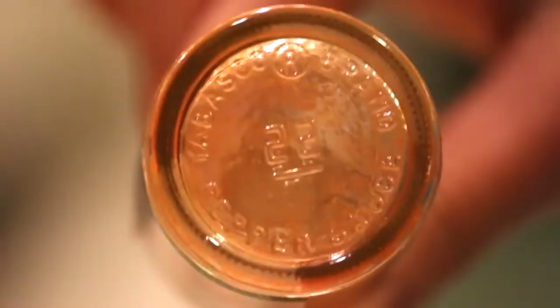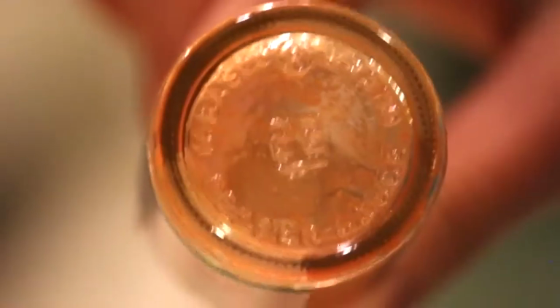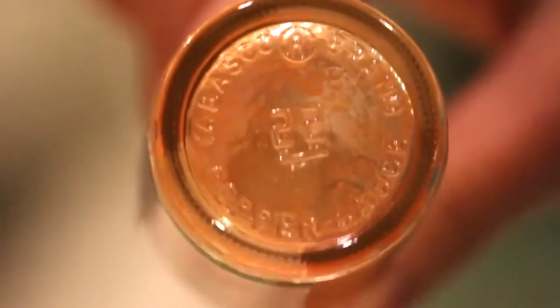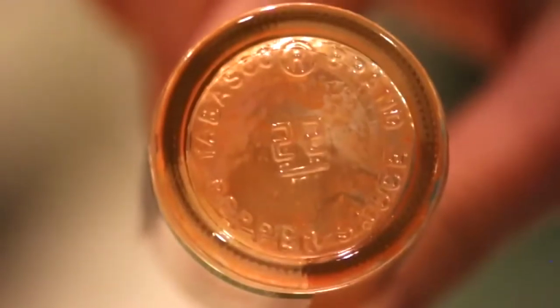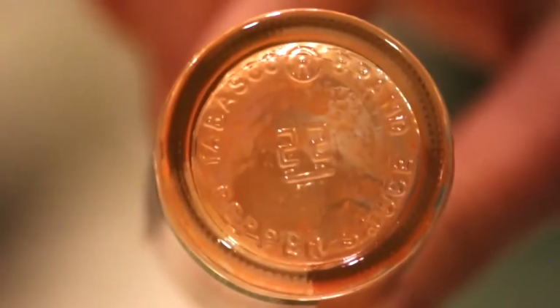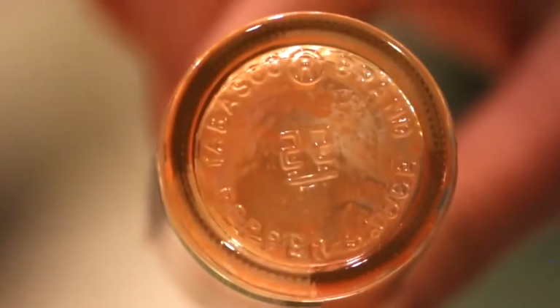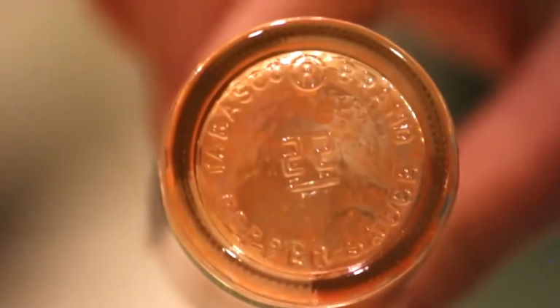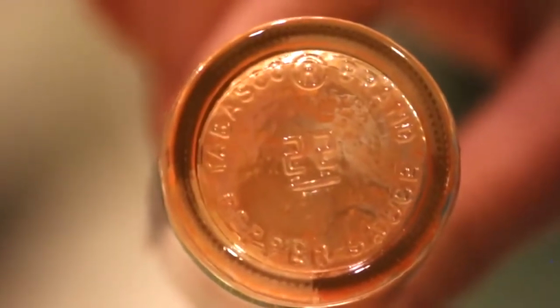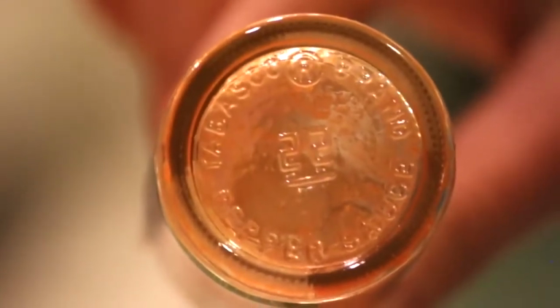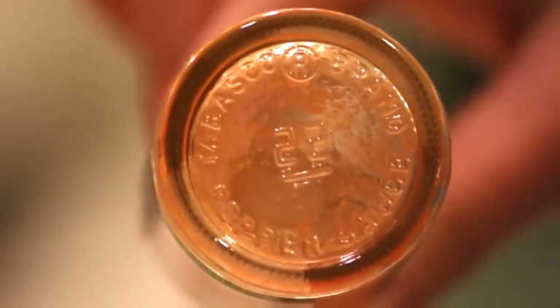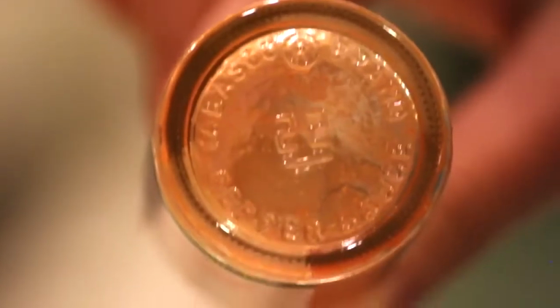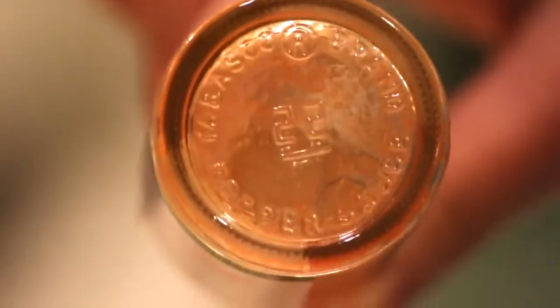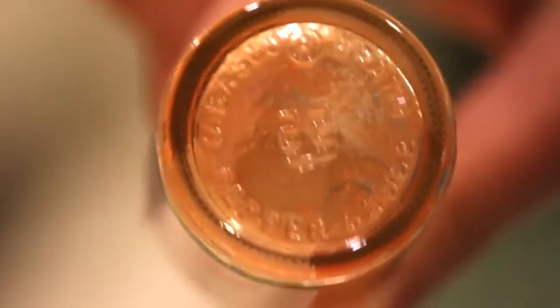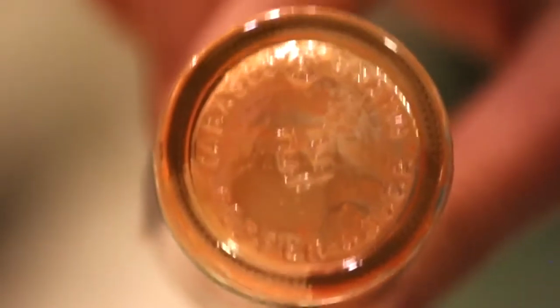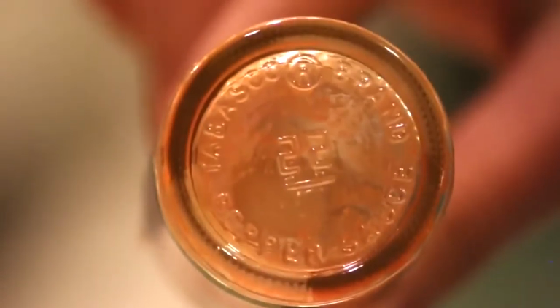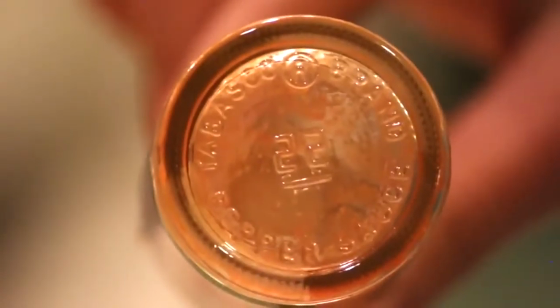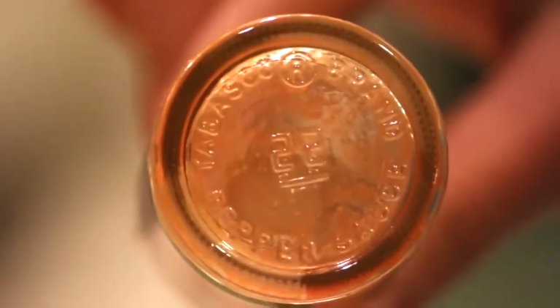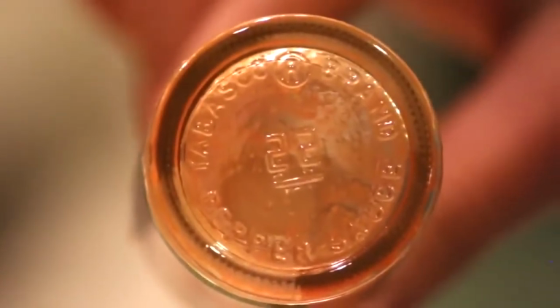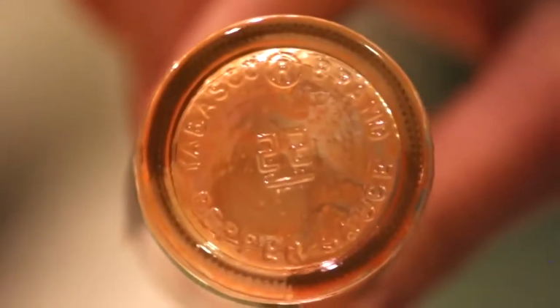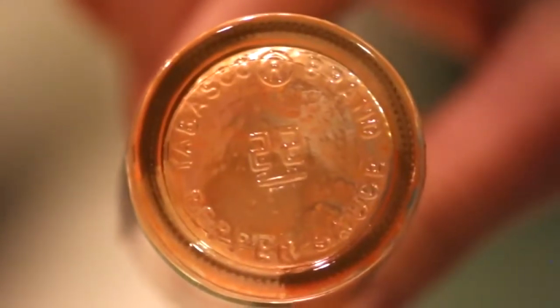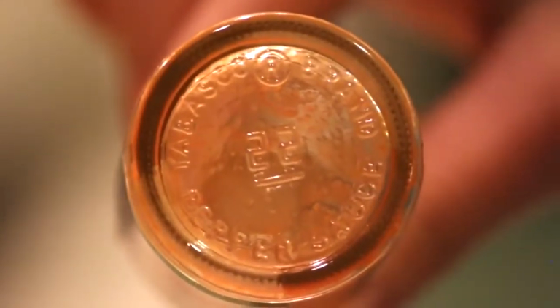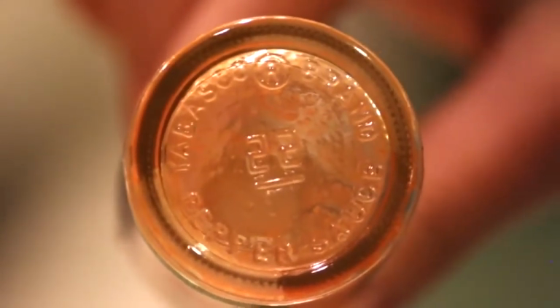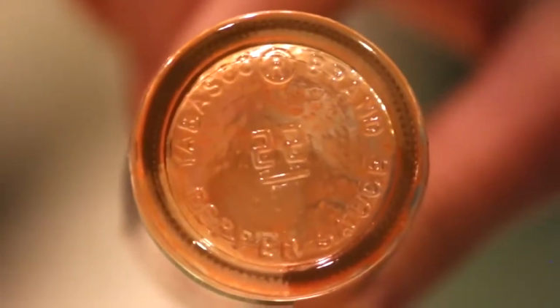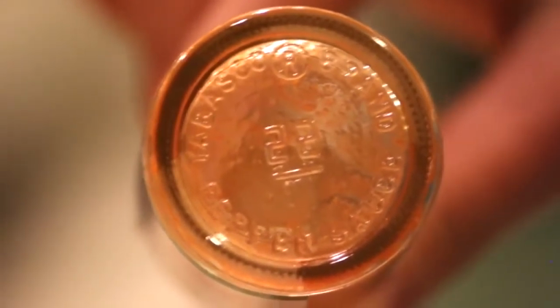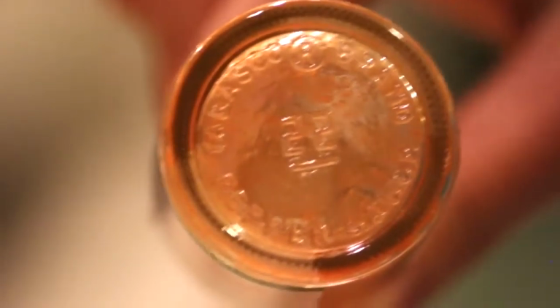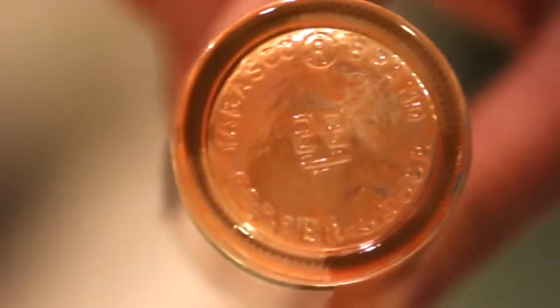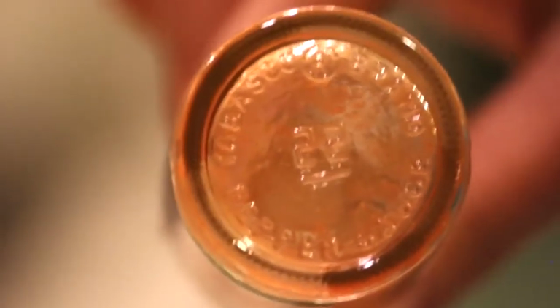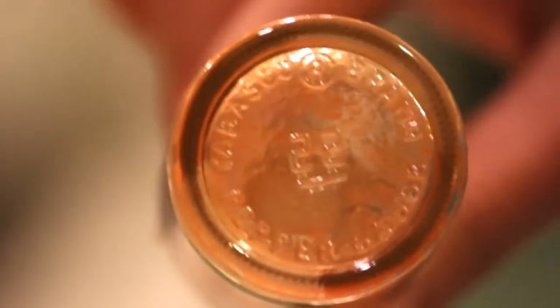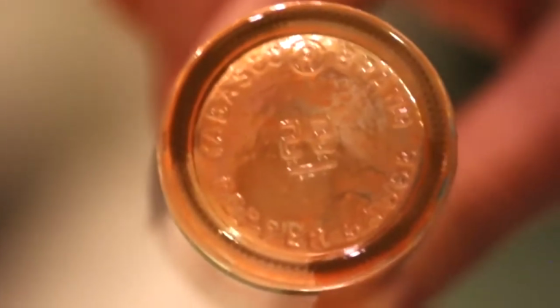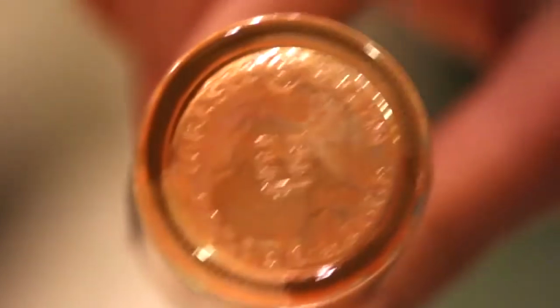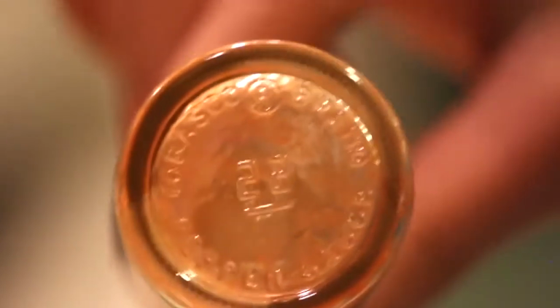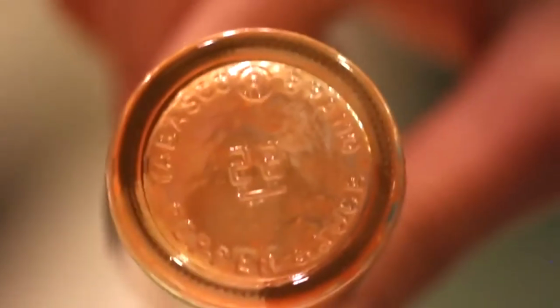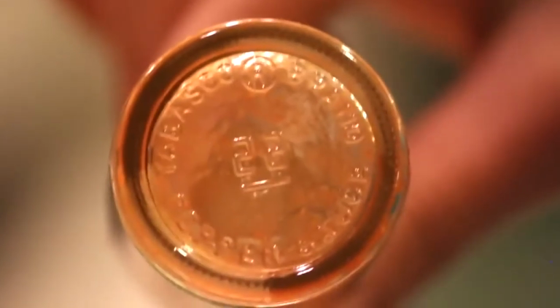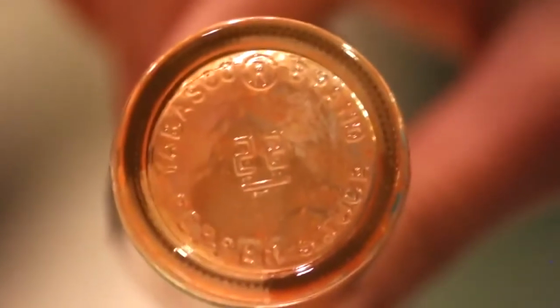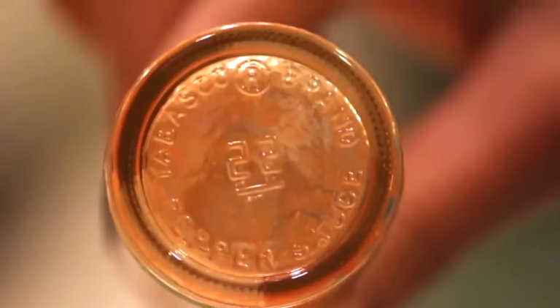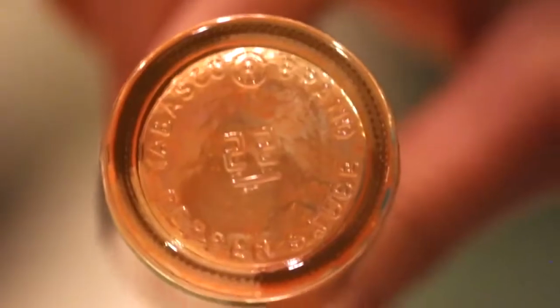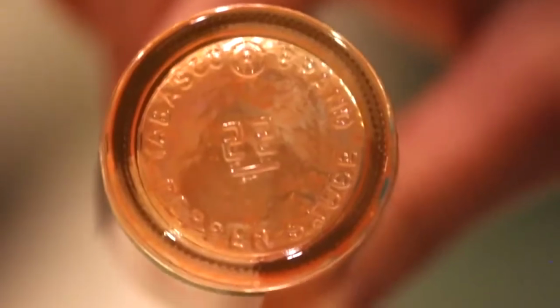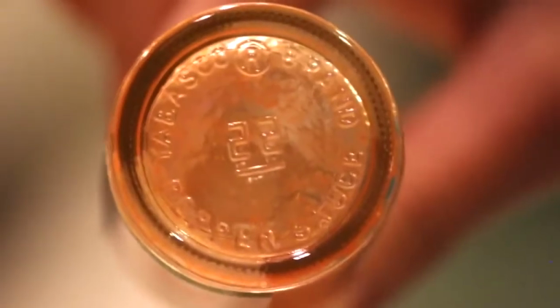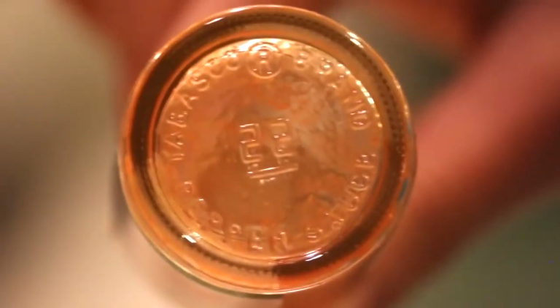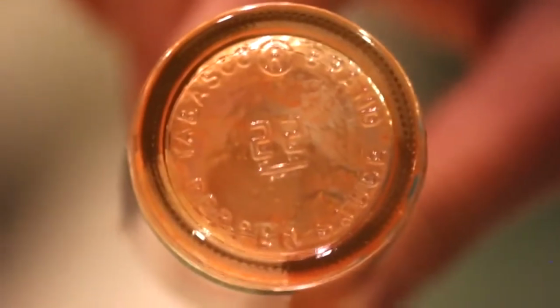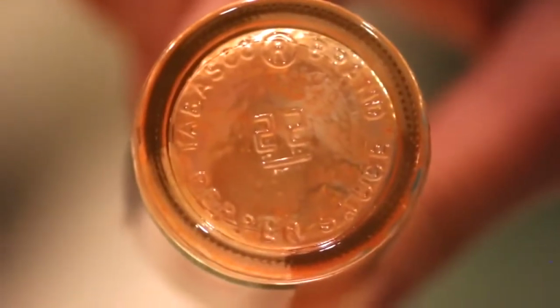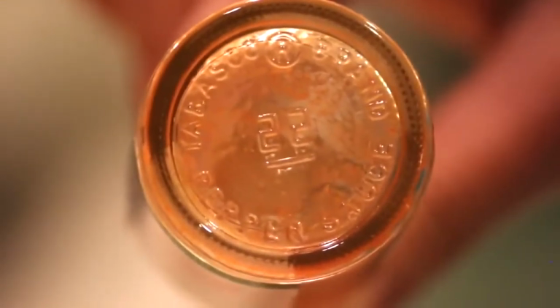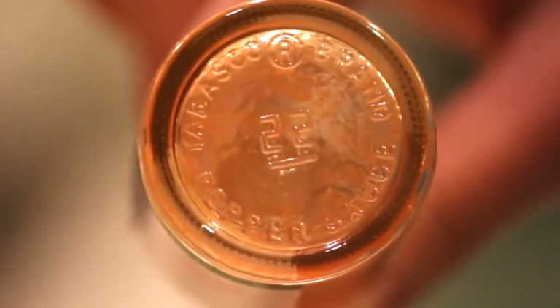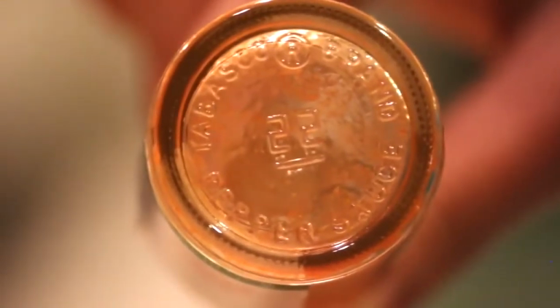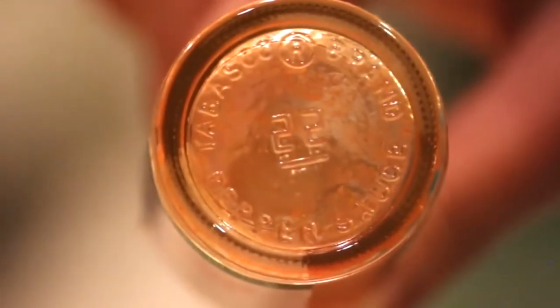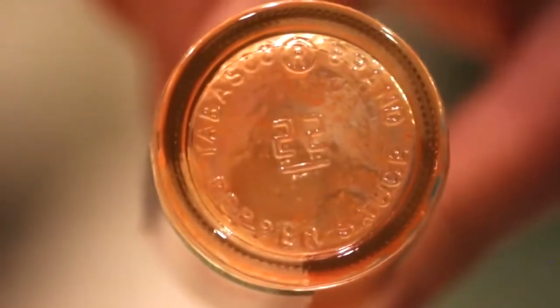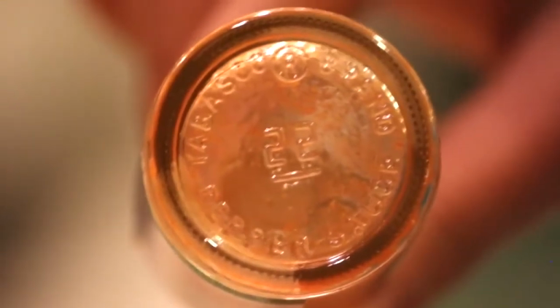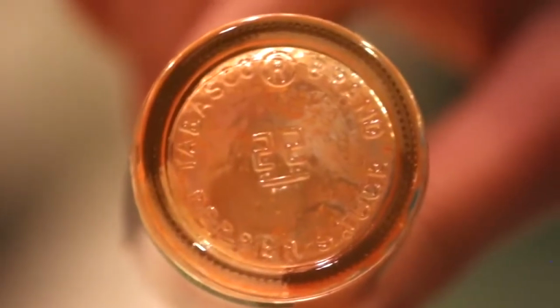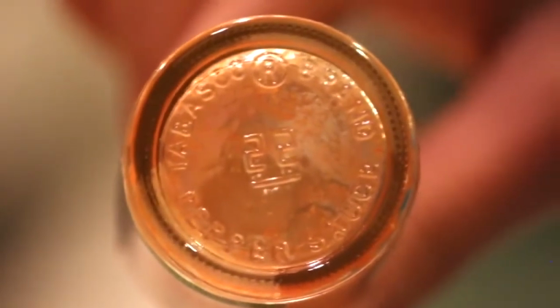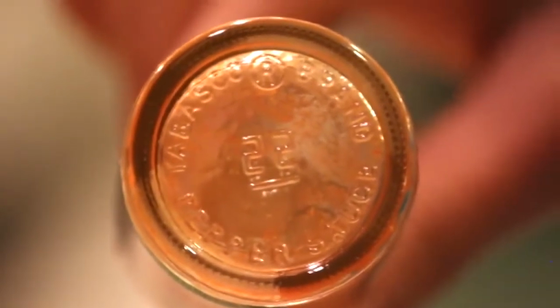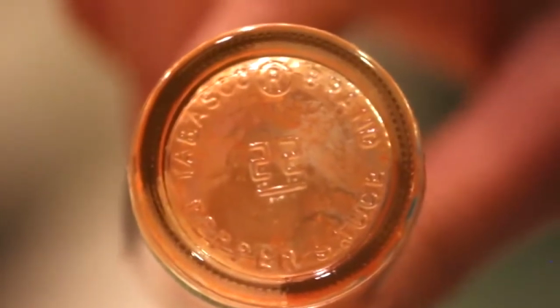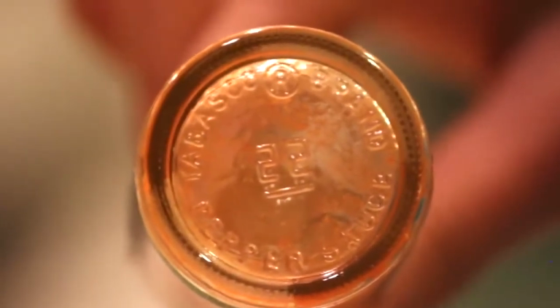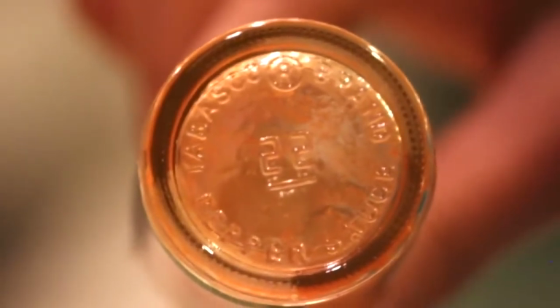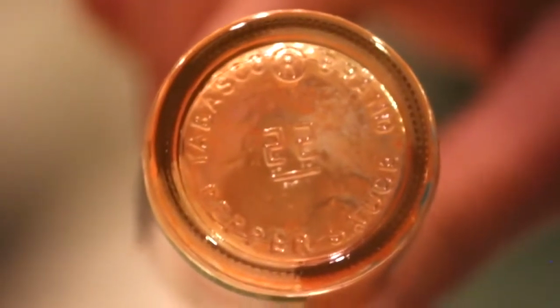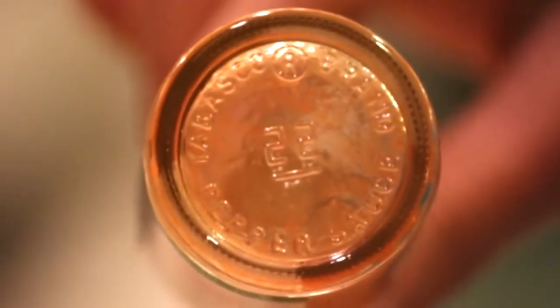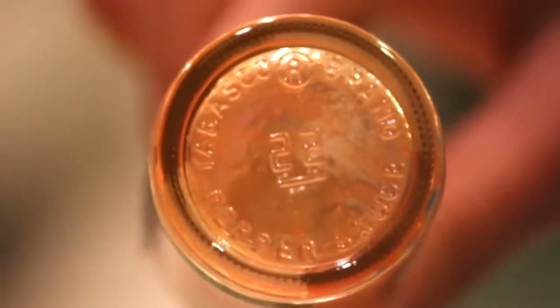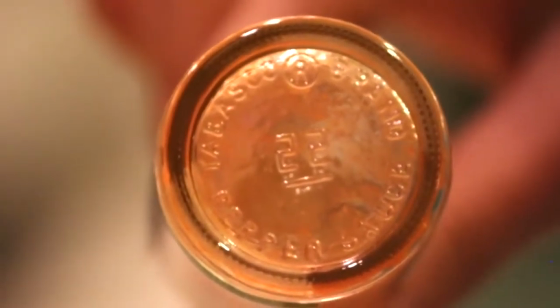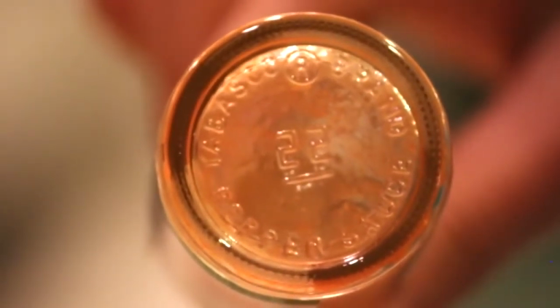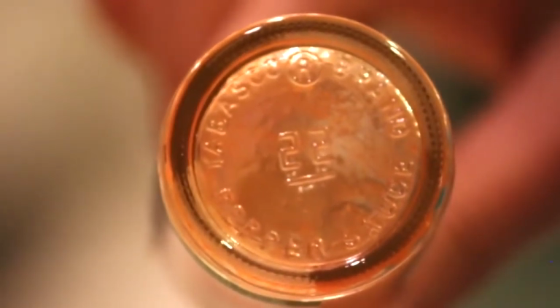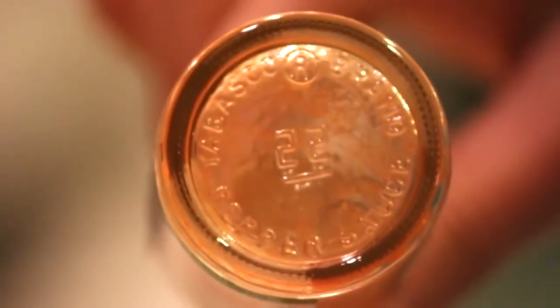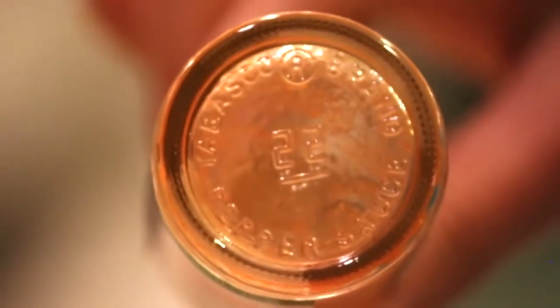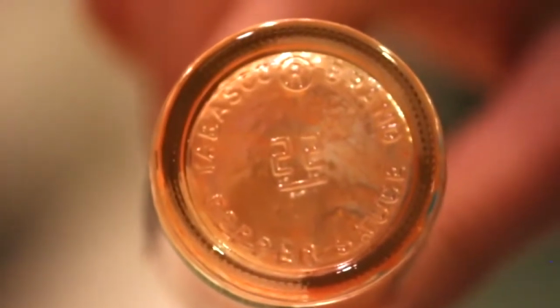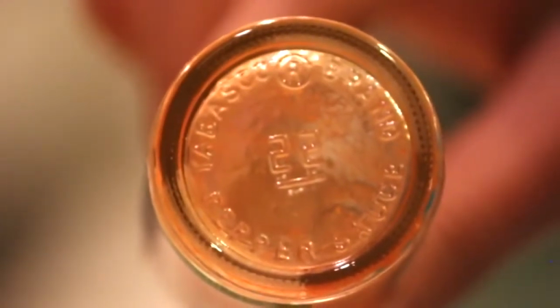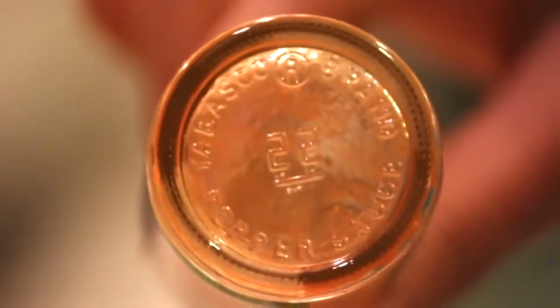Number 9. There's a special message on the bottom of the bottle. Those little printed numbers let people know which glass mold was used in the making of their Tabasco vessel.